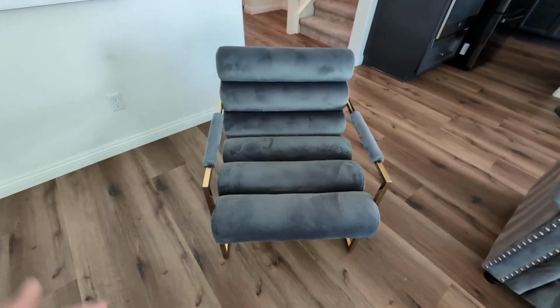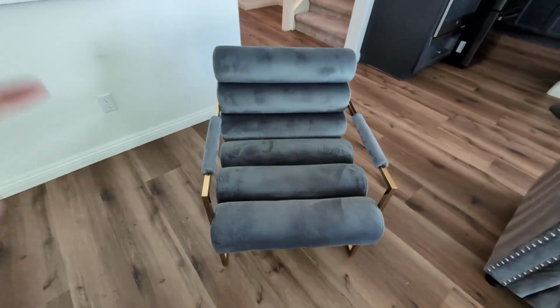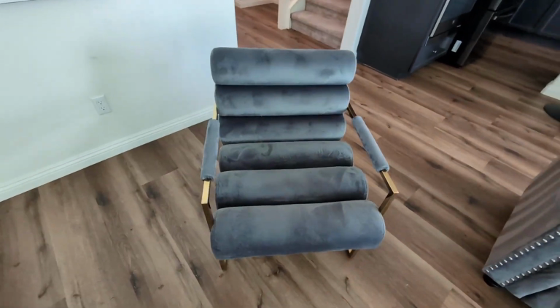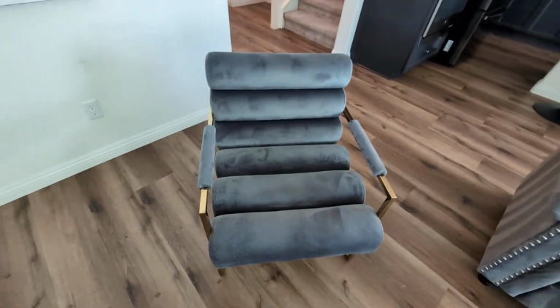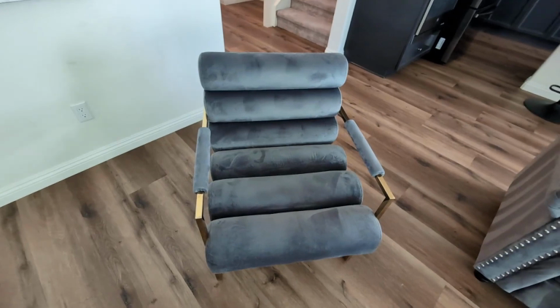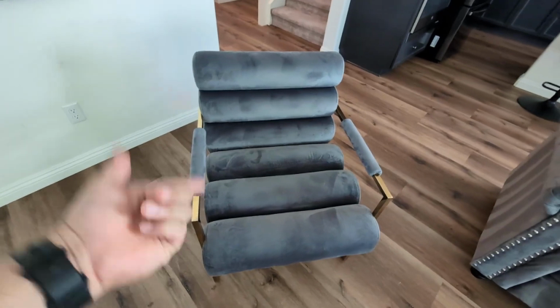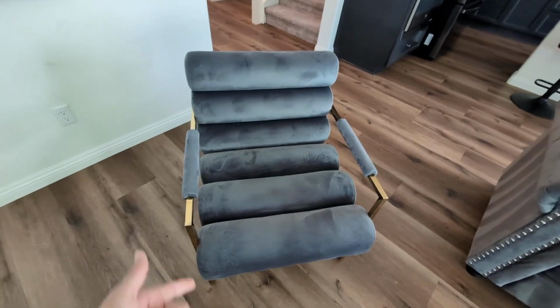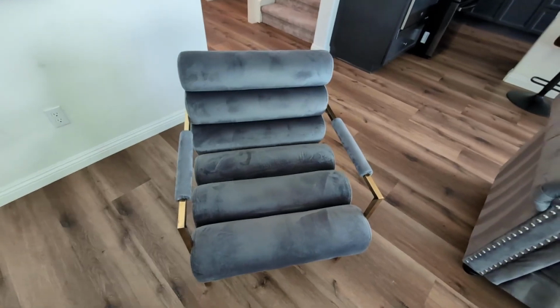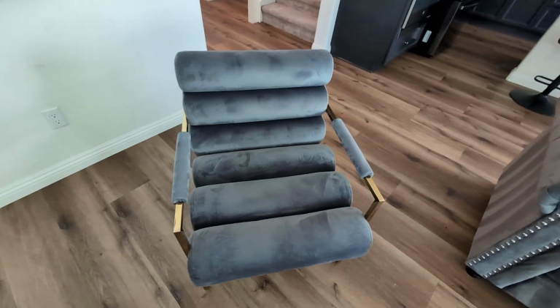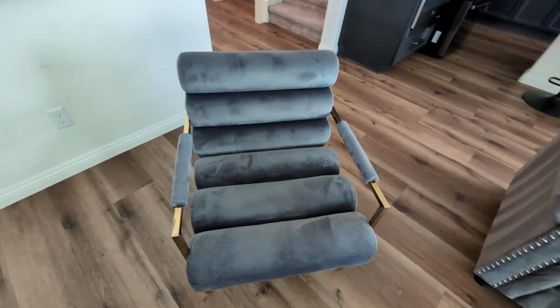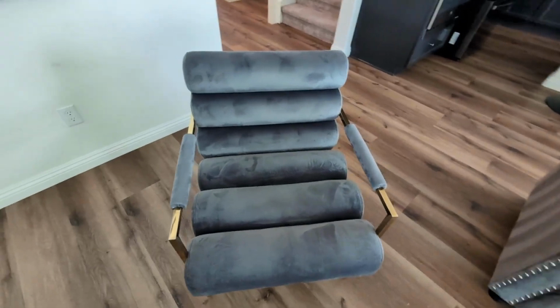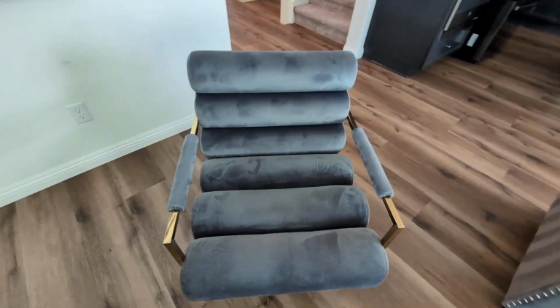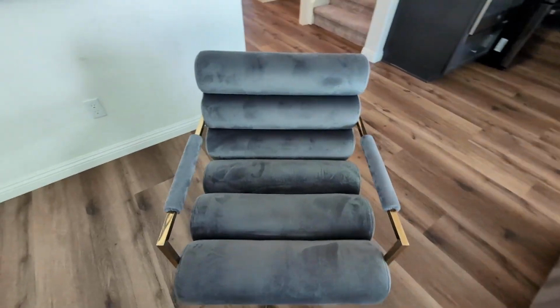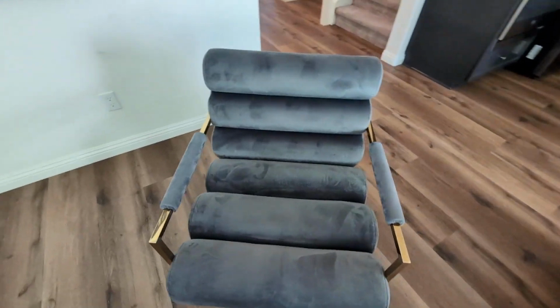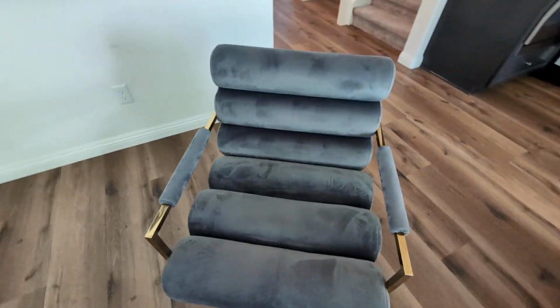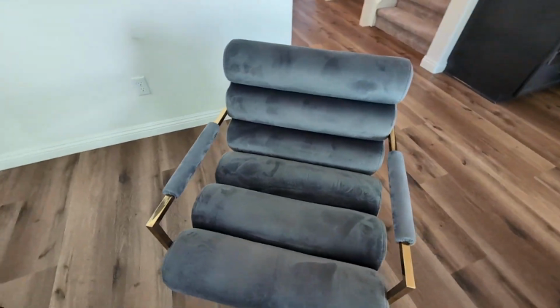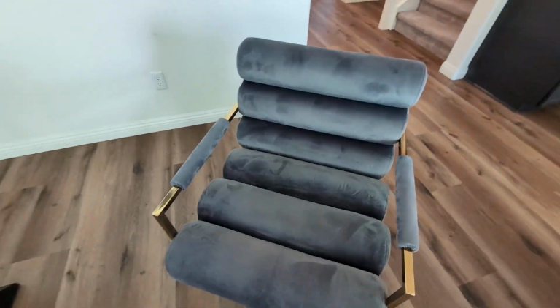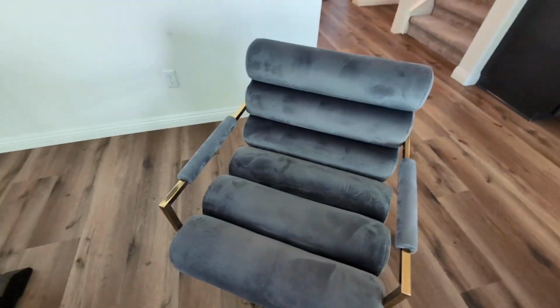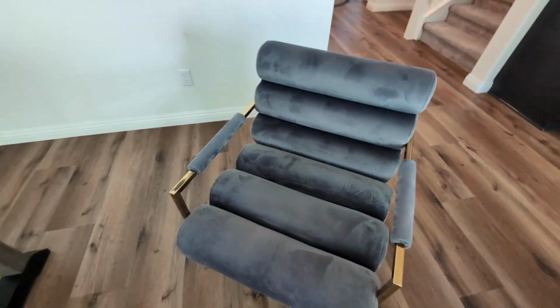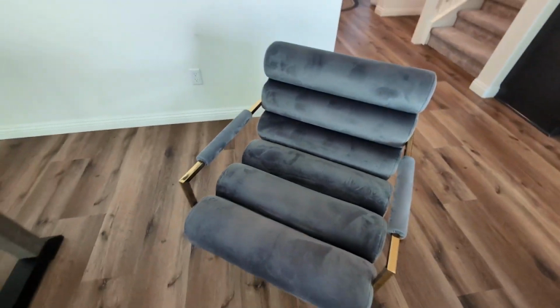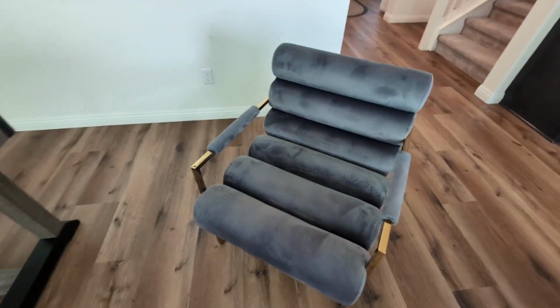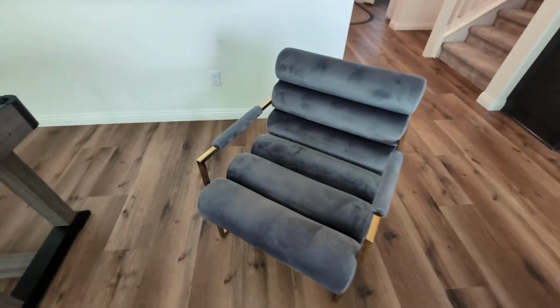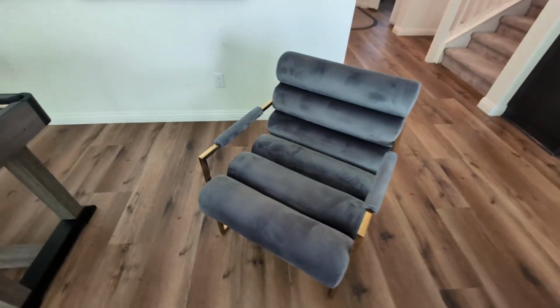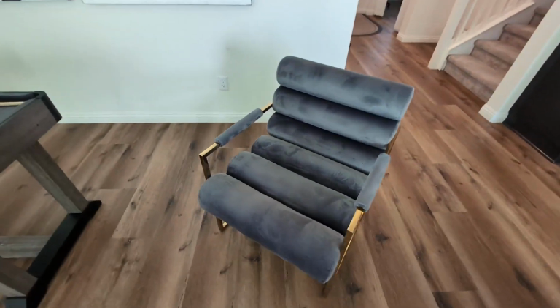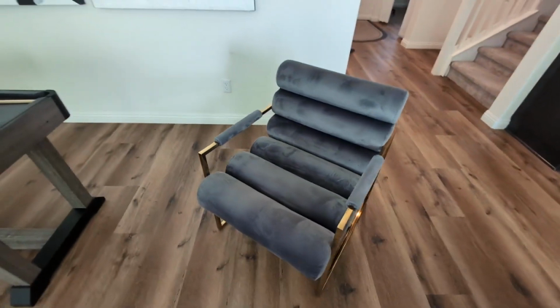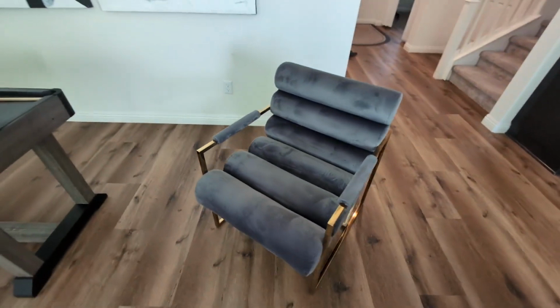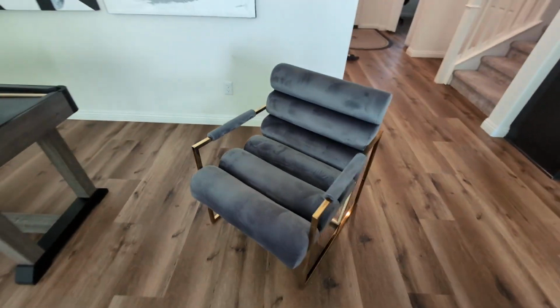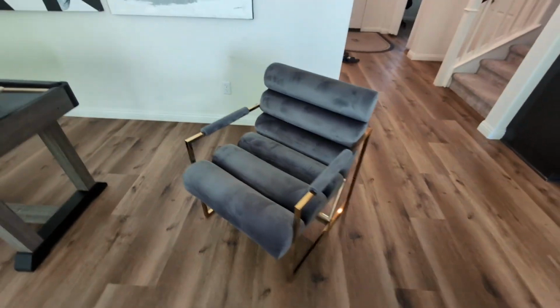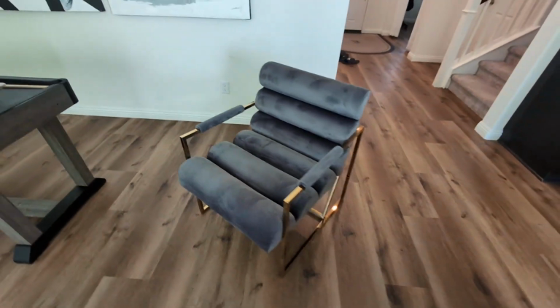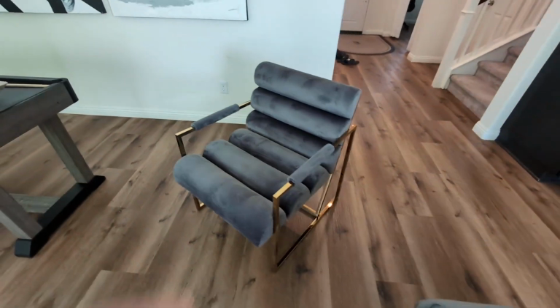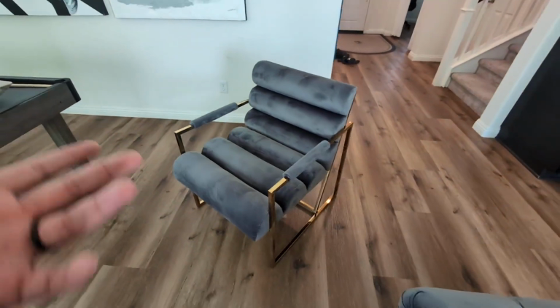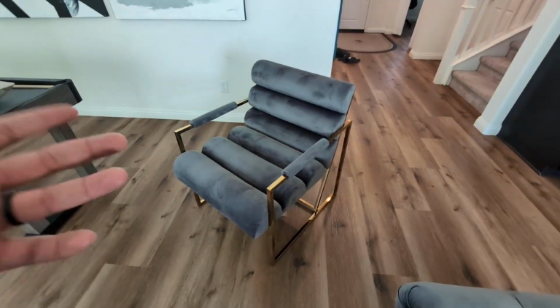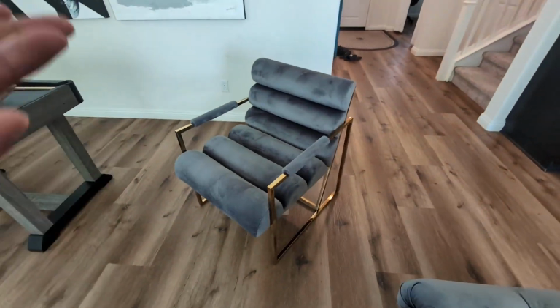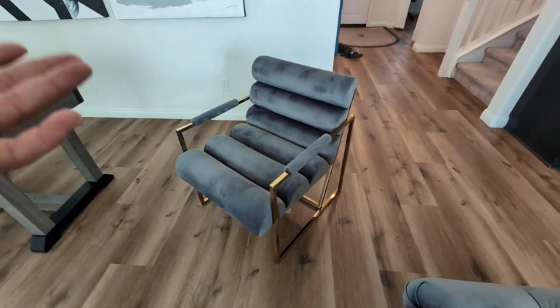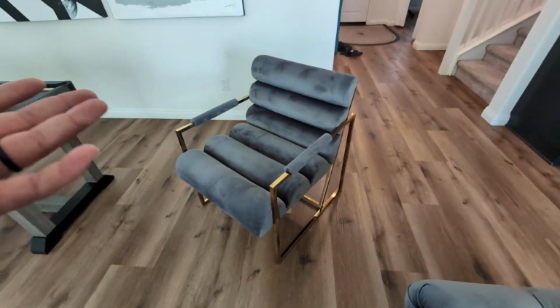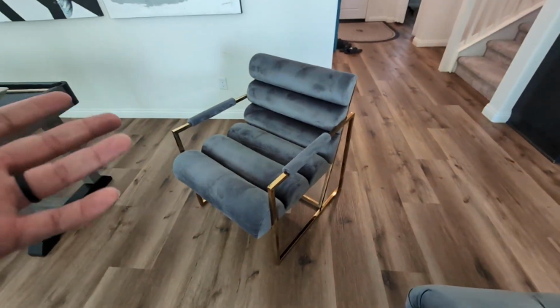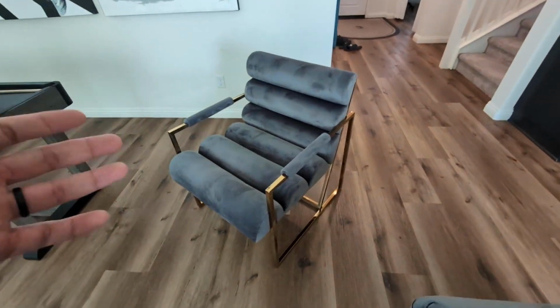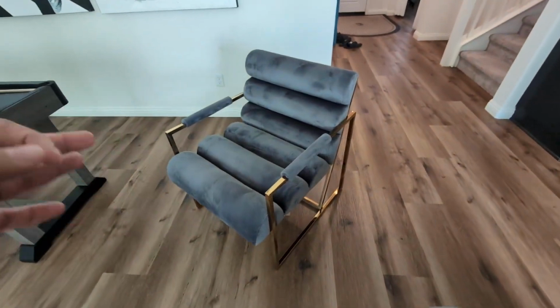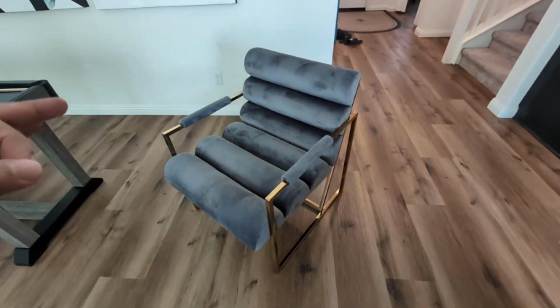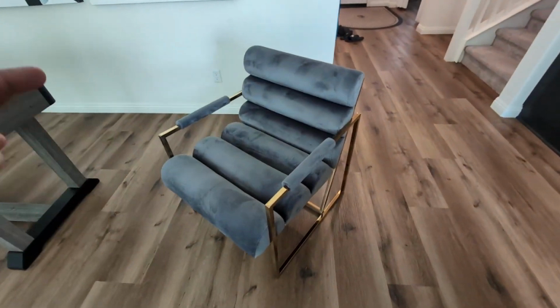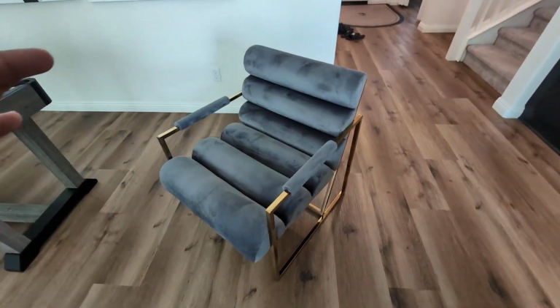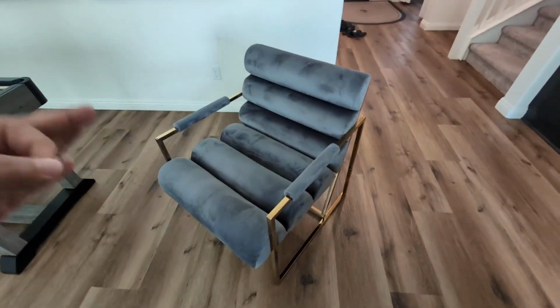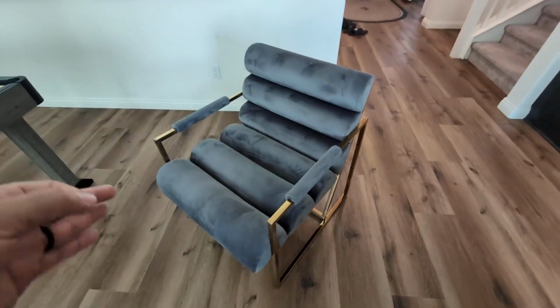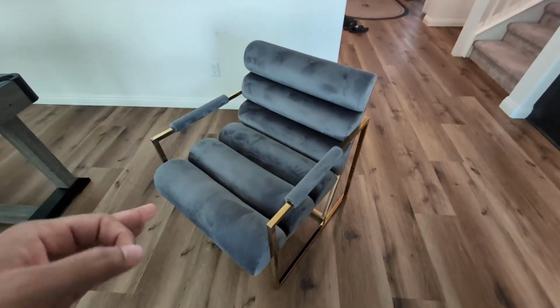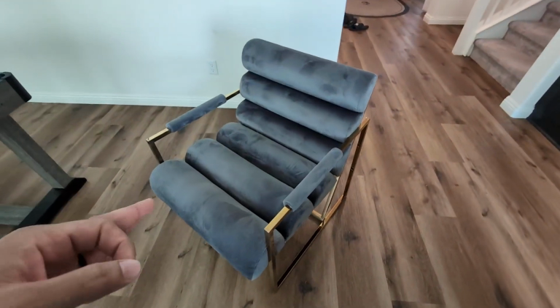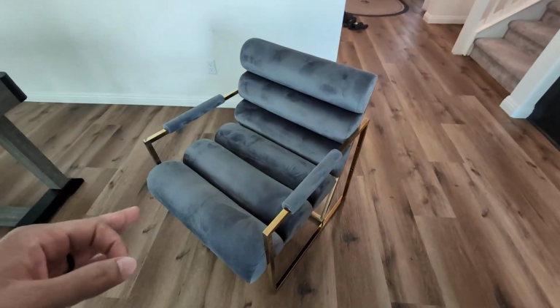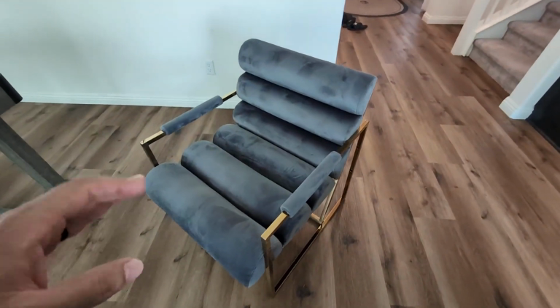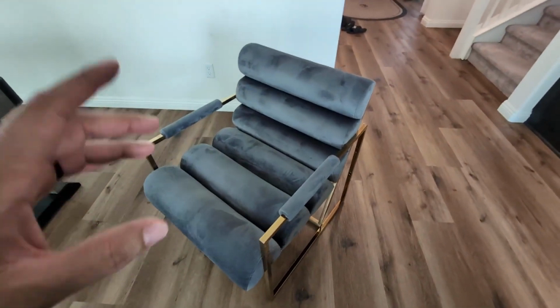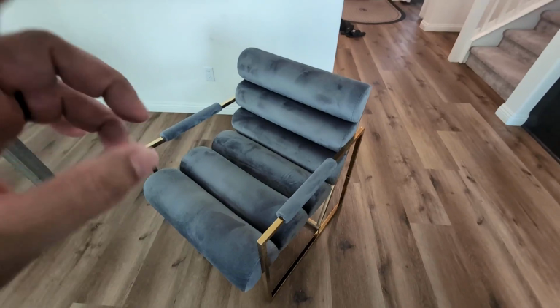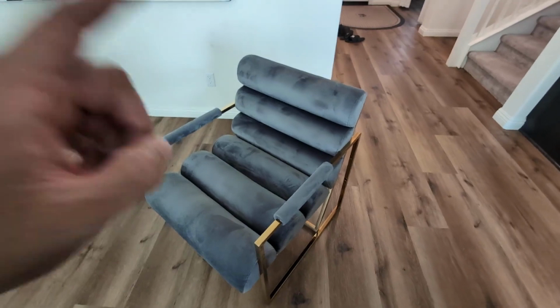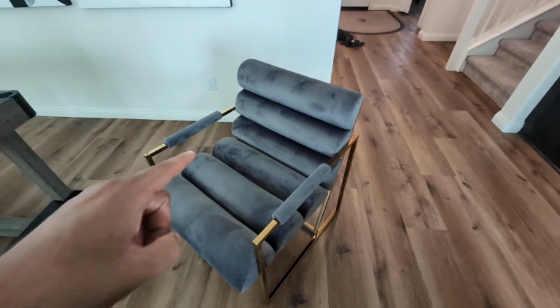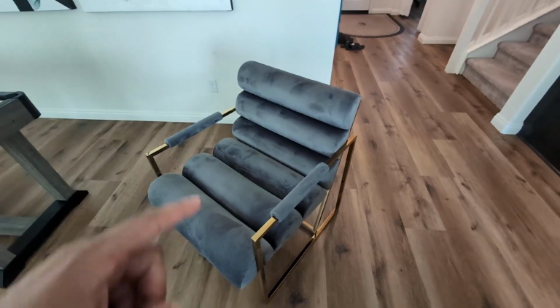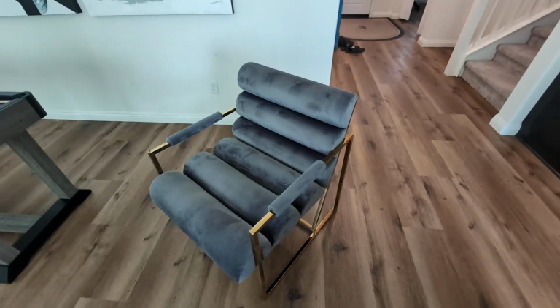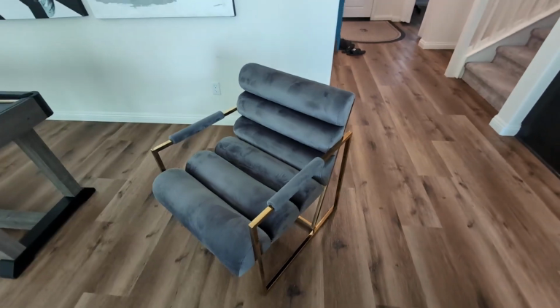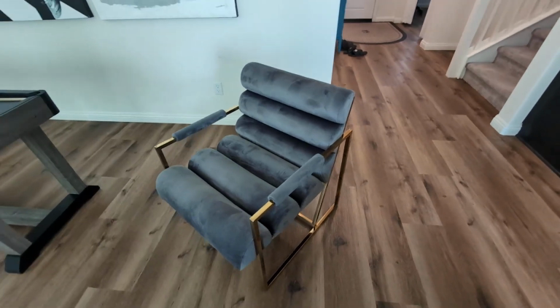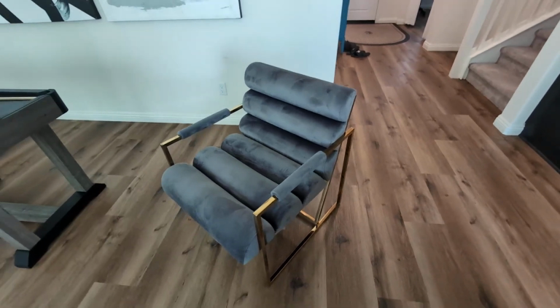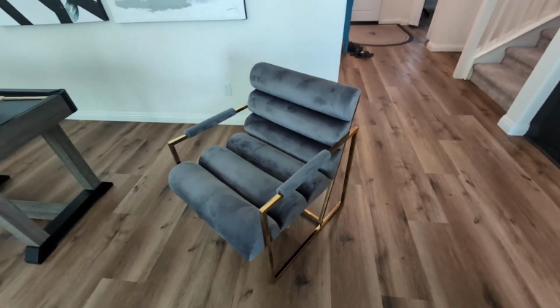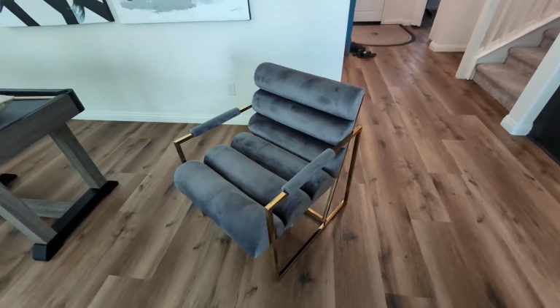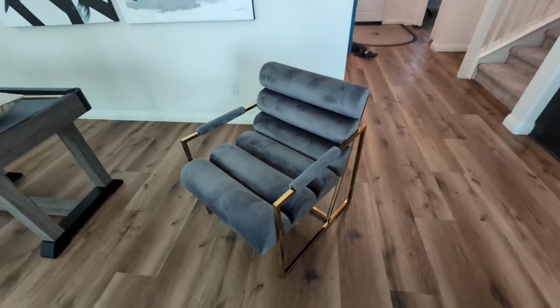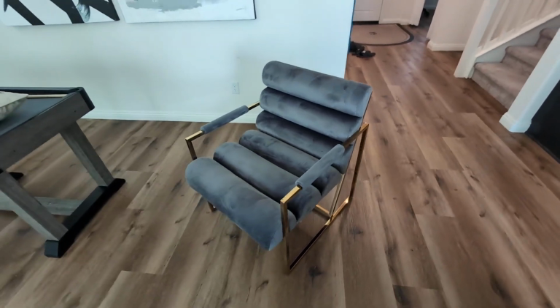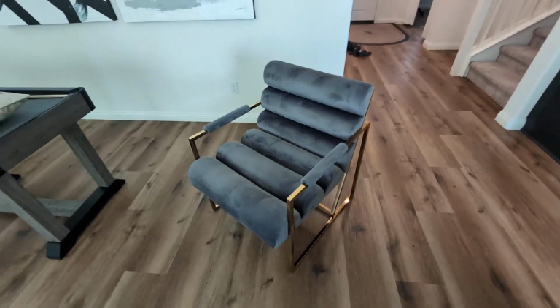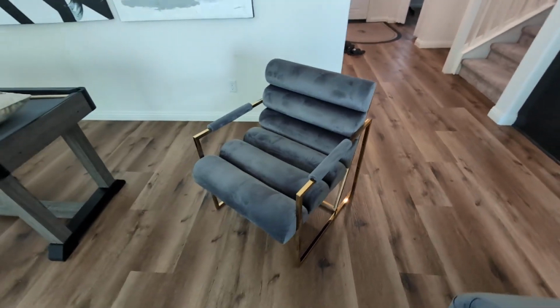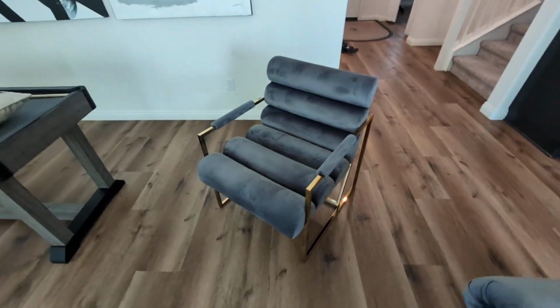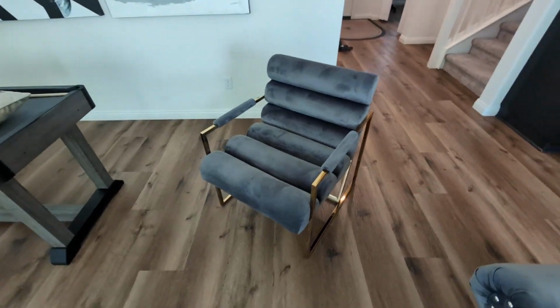So consider this one. Give it a try. It really goes with any kind of modern contemporary style home. I highly, highly recommend it.